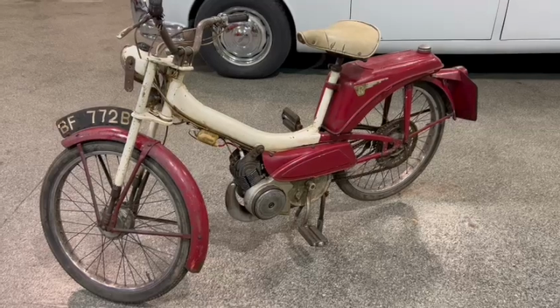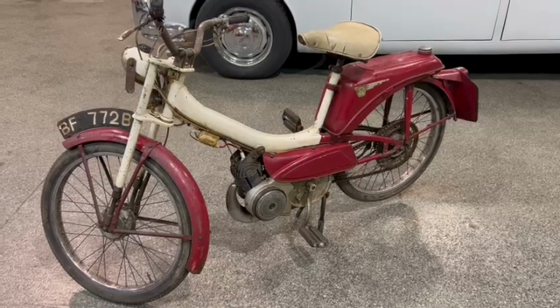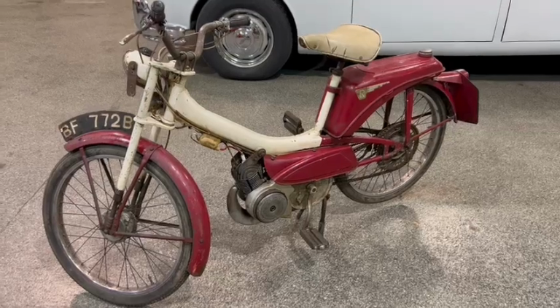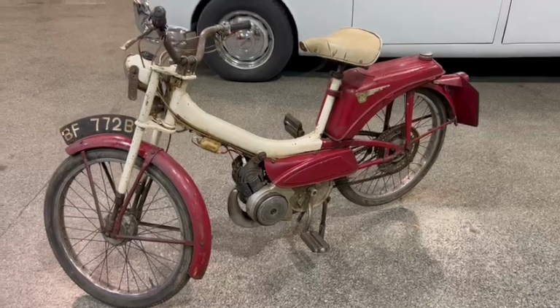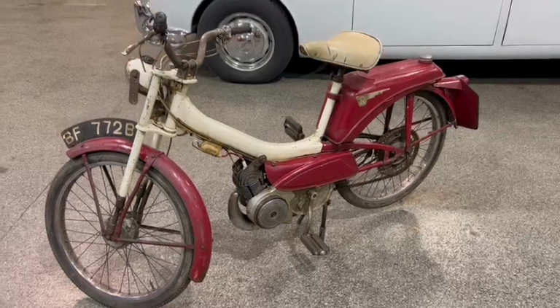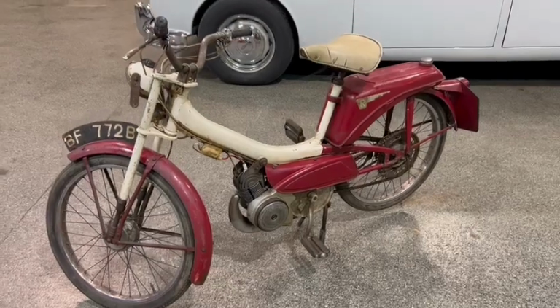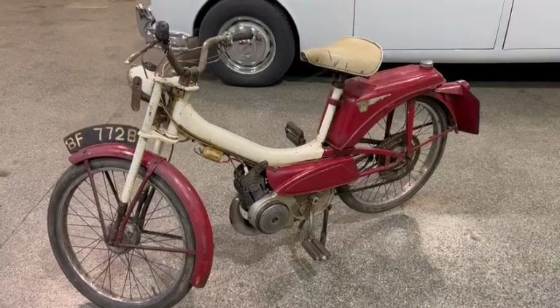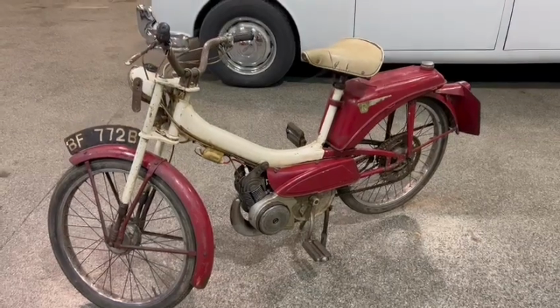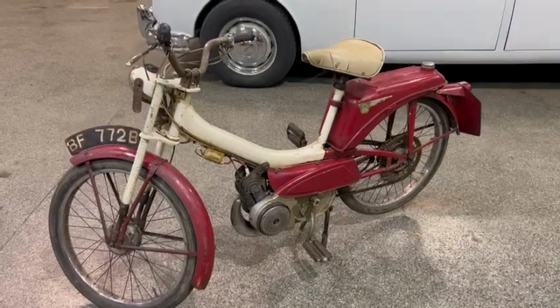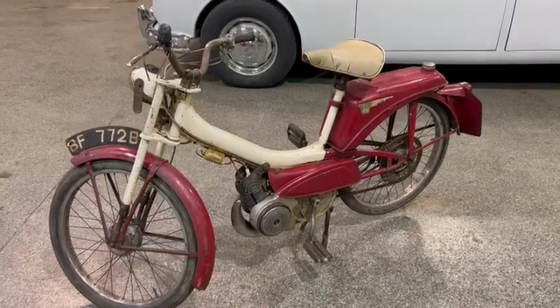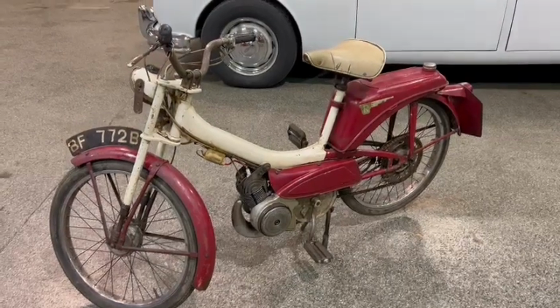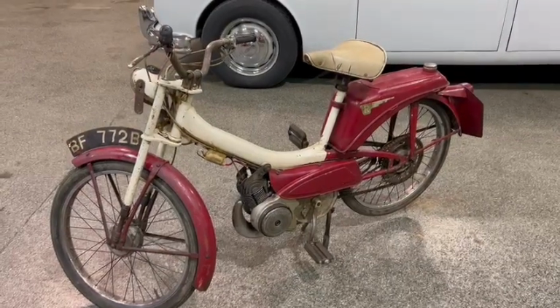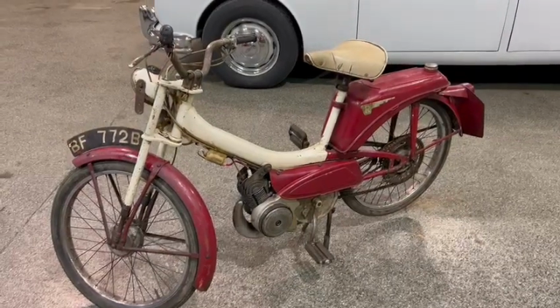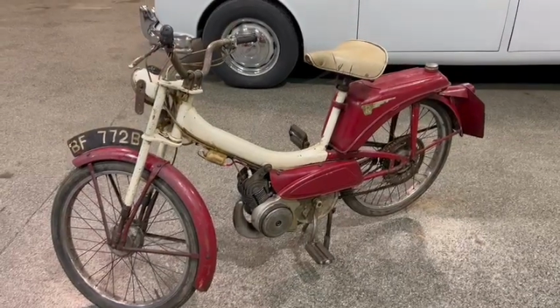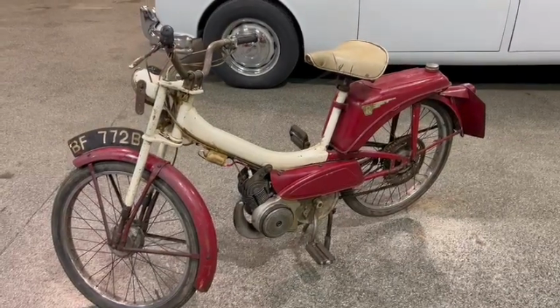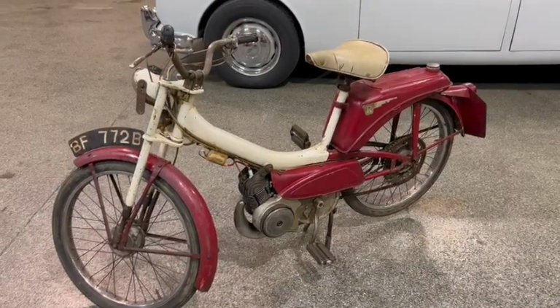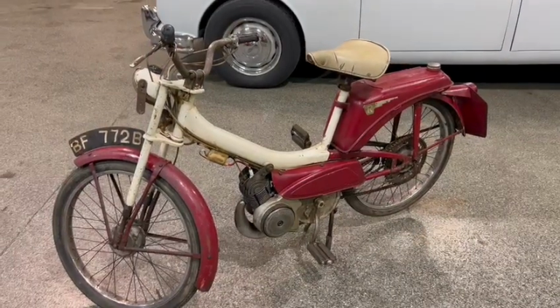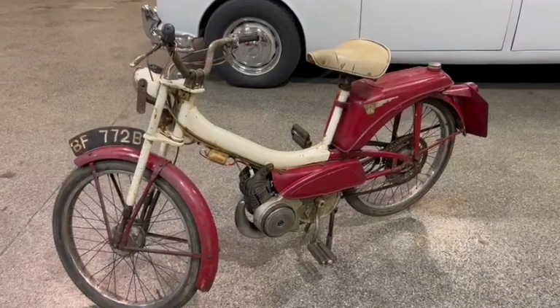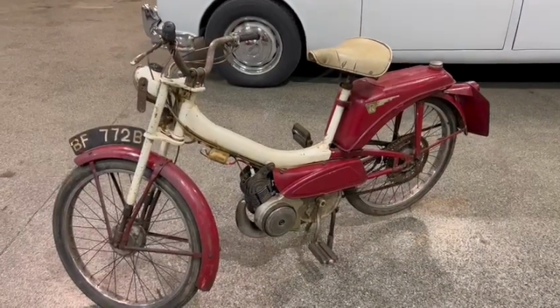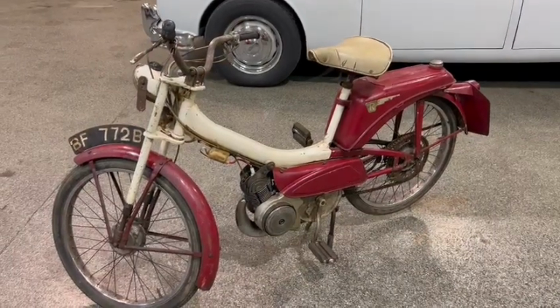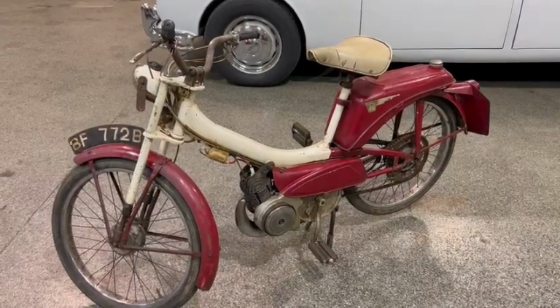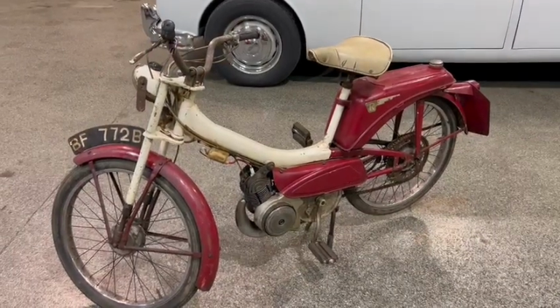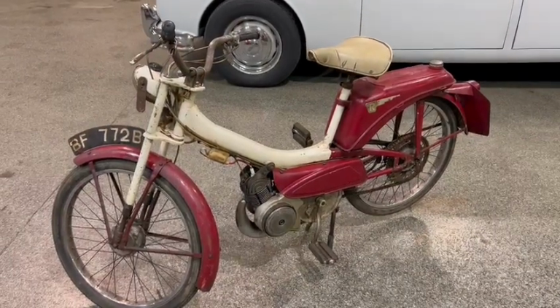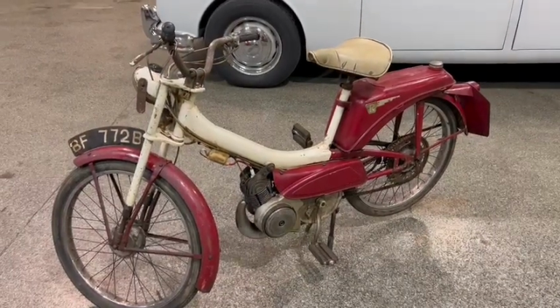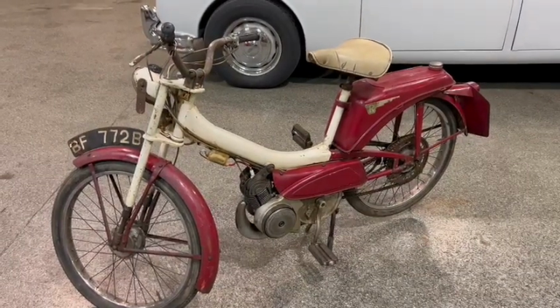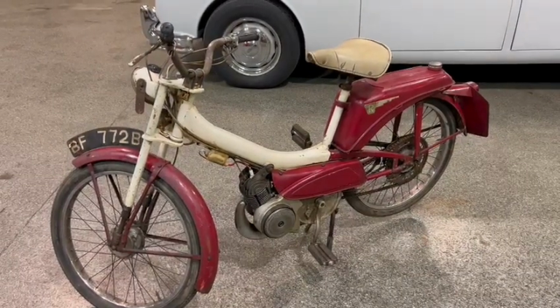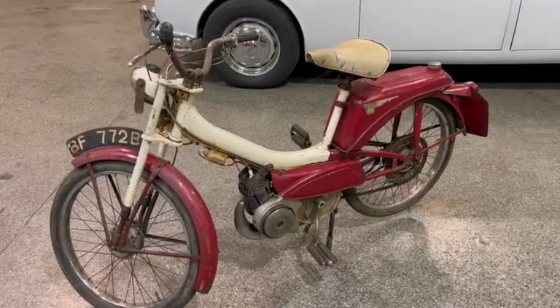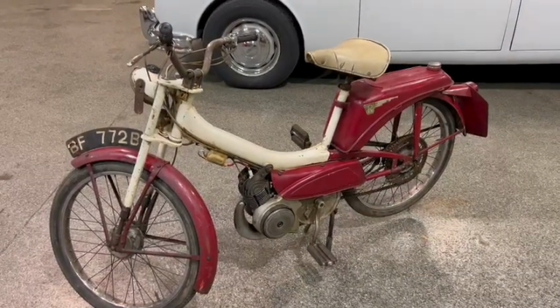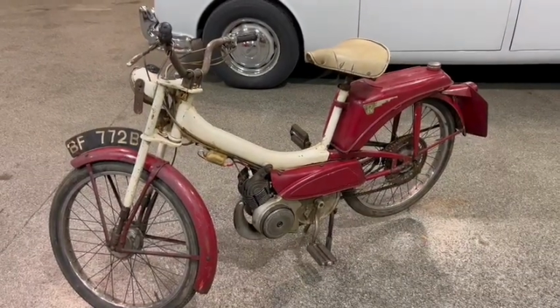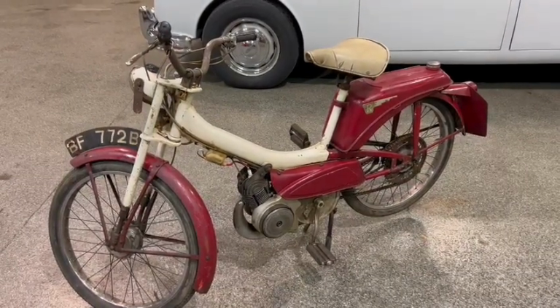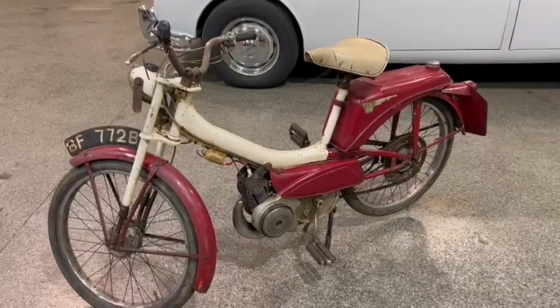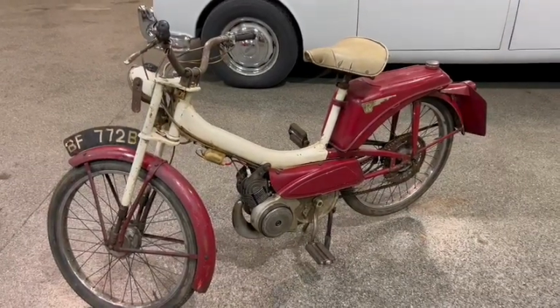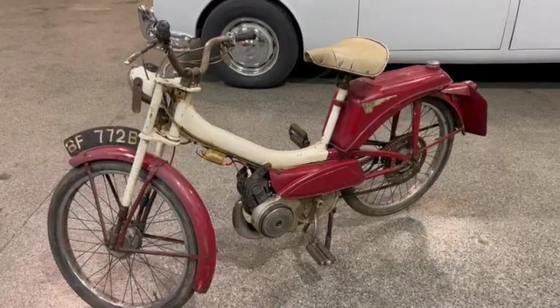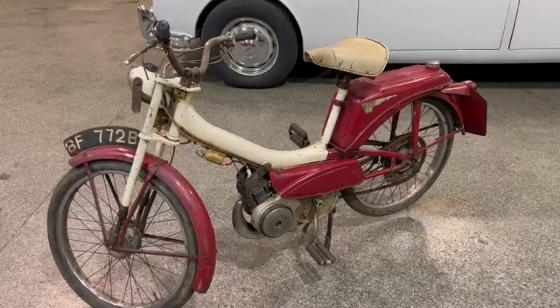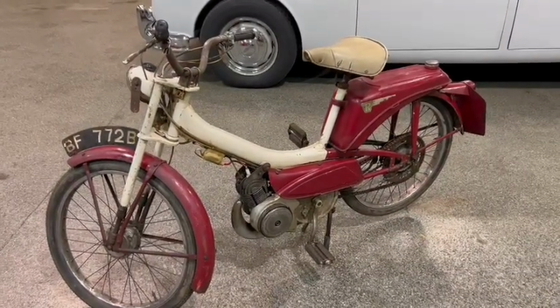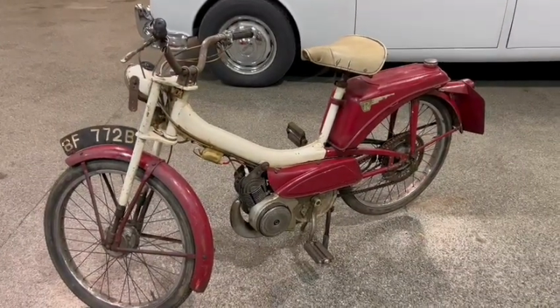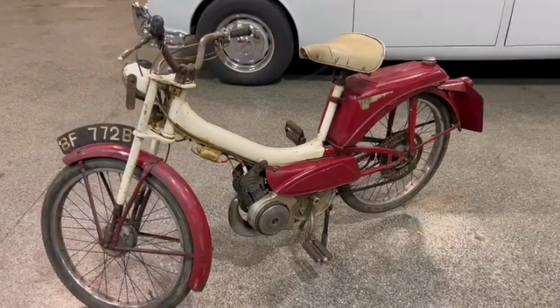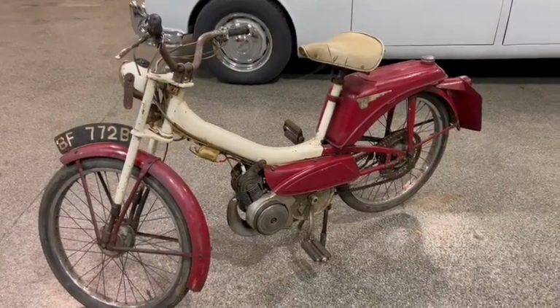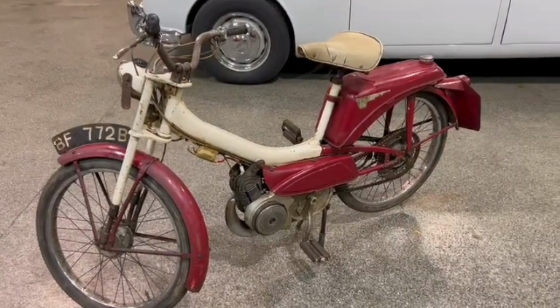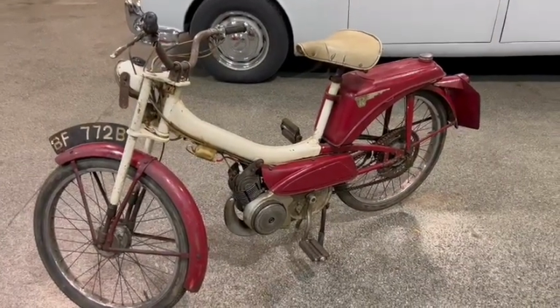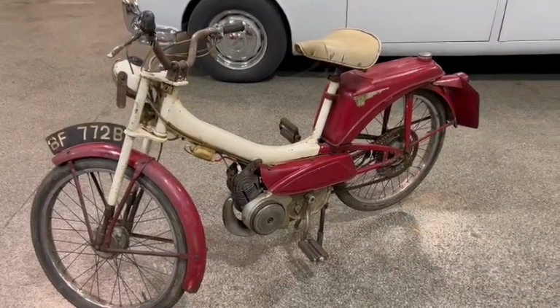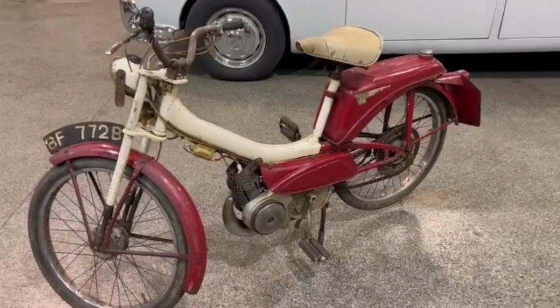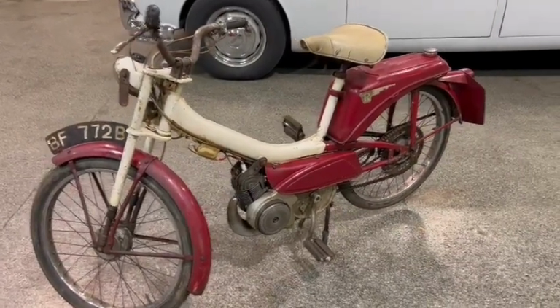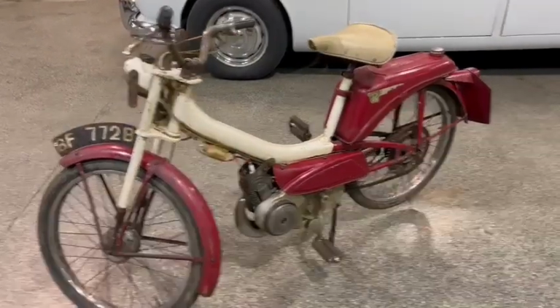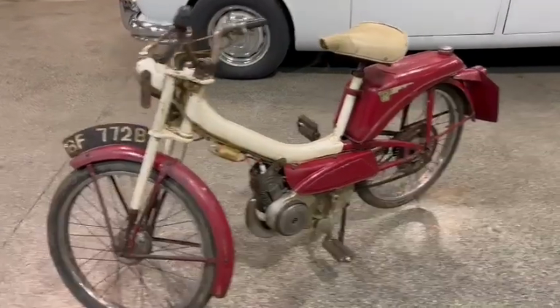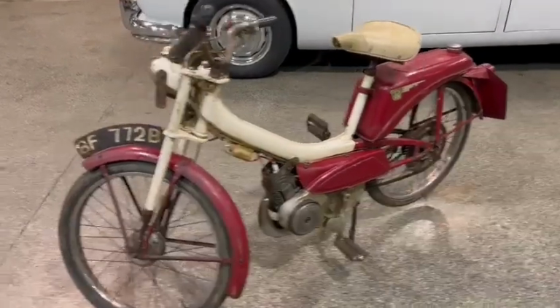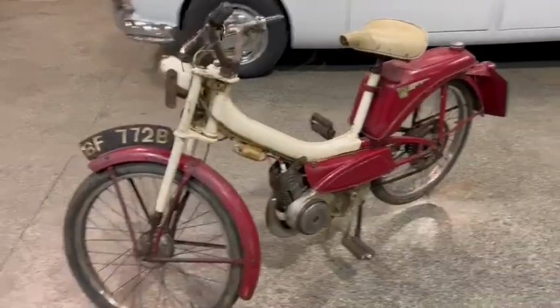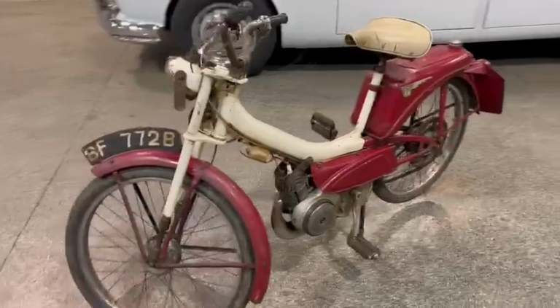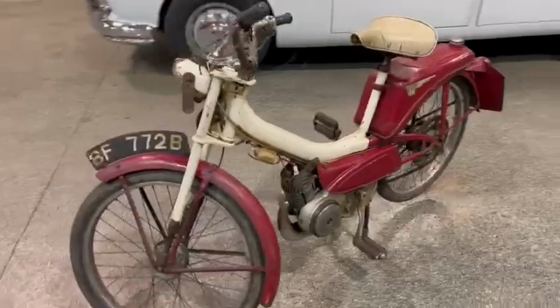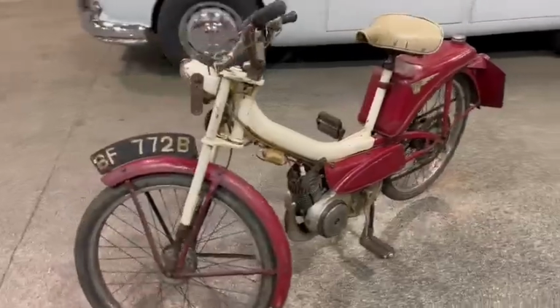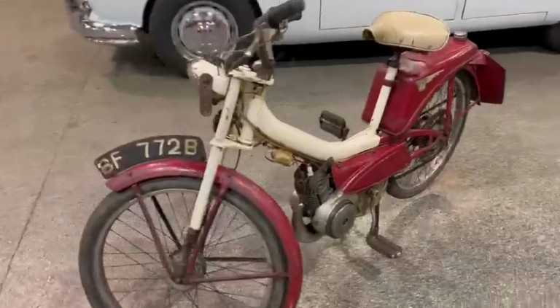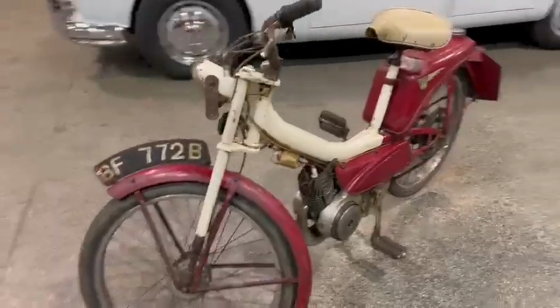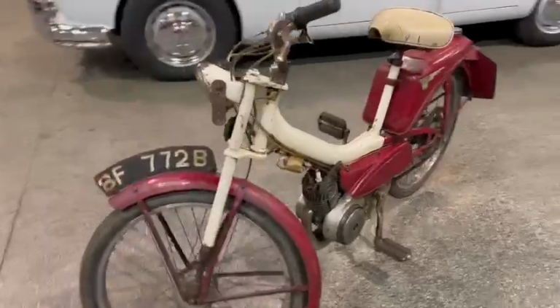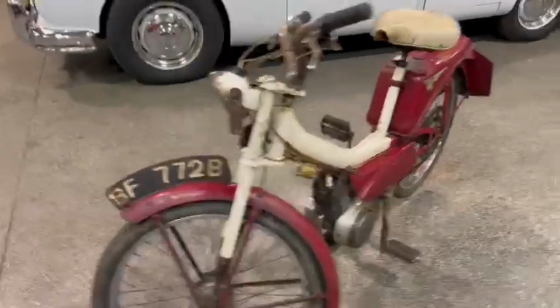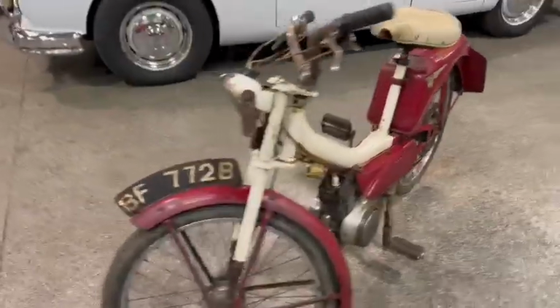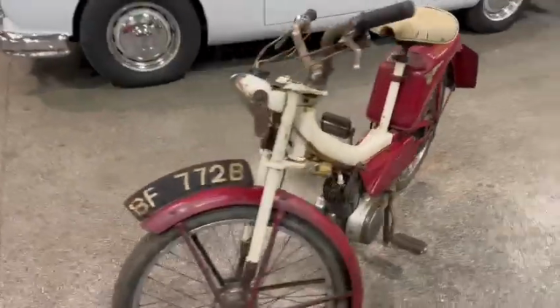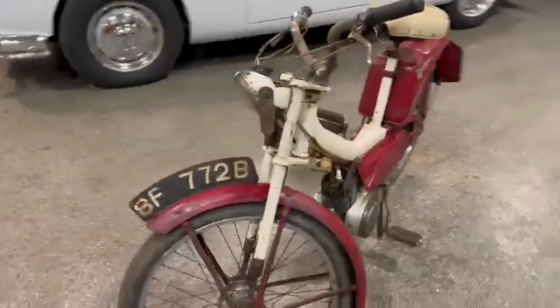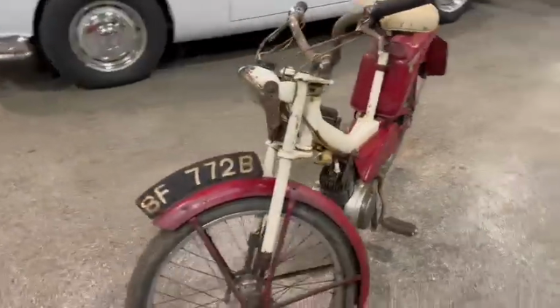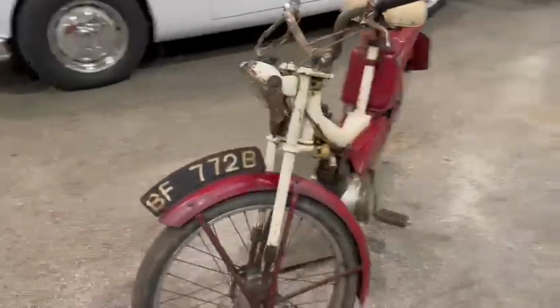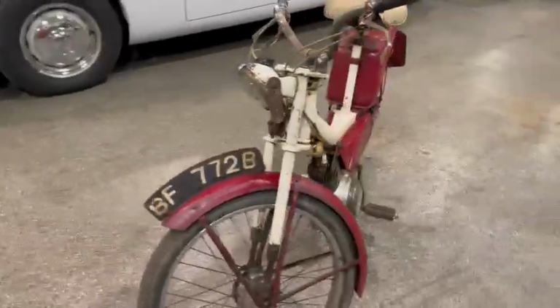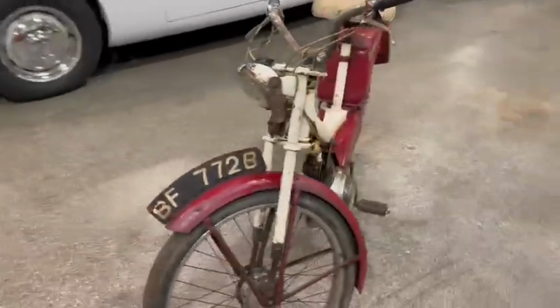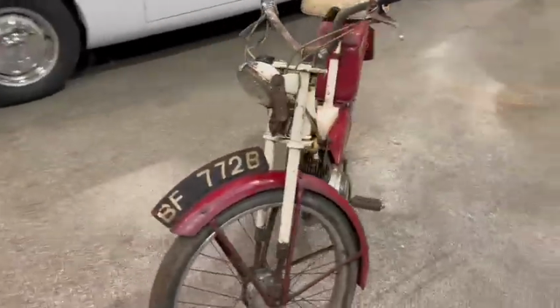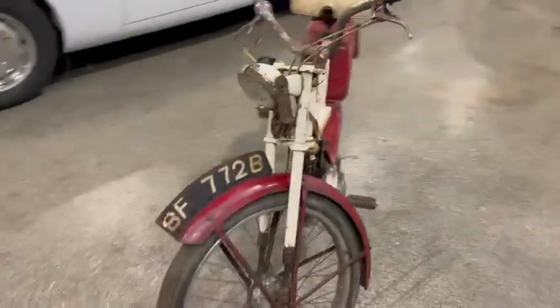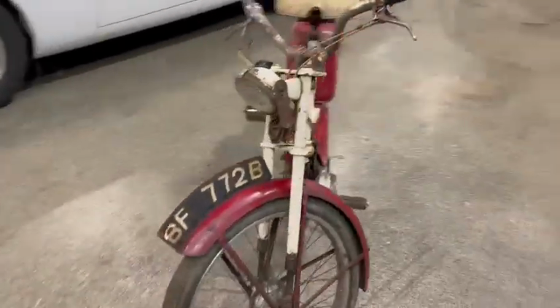Right then guys, here we go — the little pedal and pop, nice old little bike, down here on display at Pickering, as you can see.